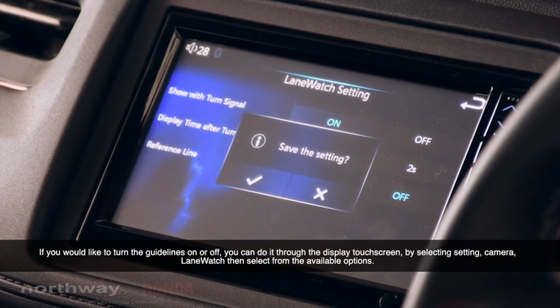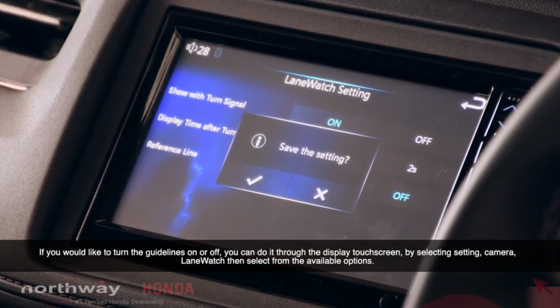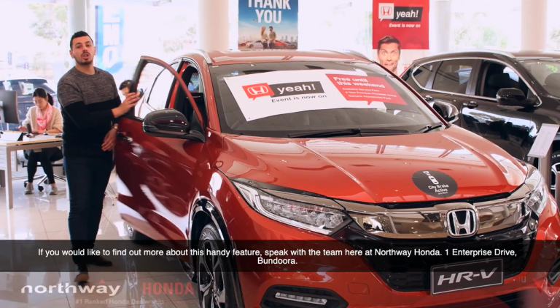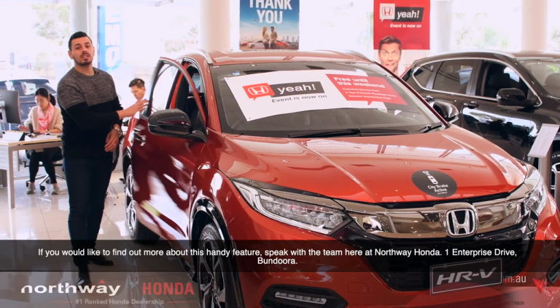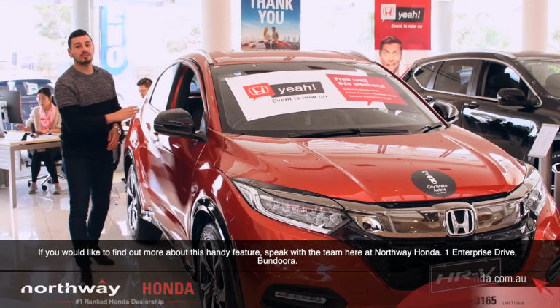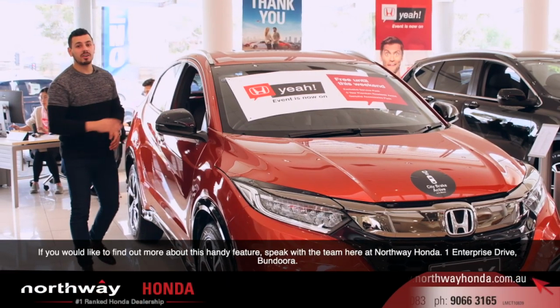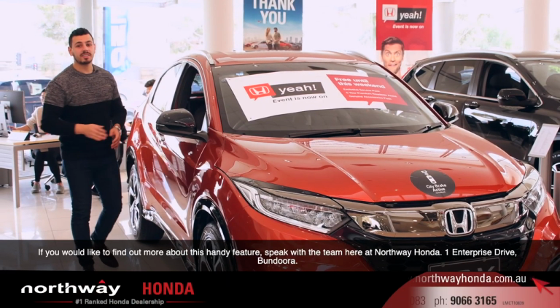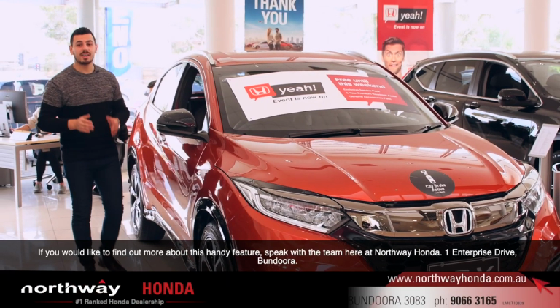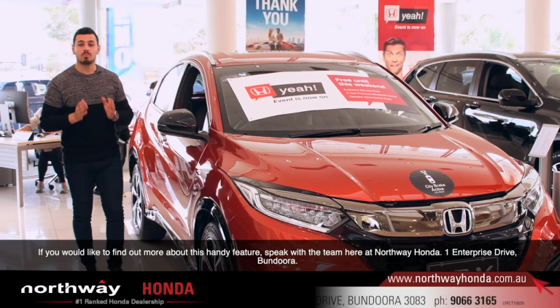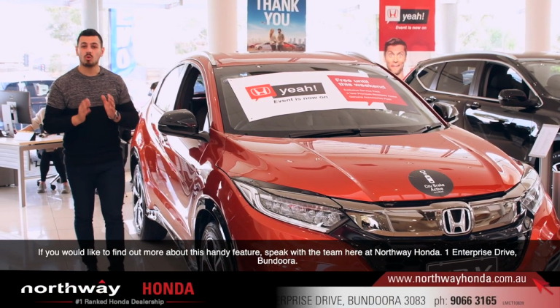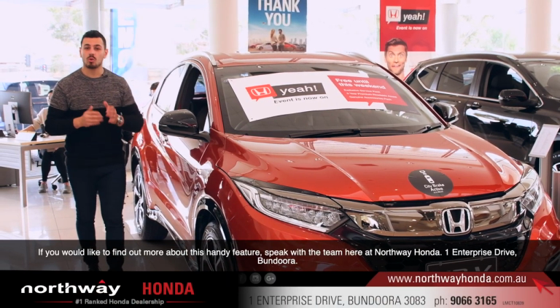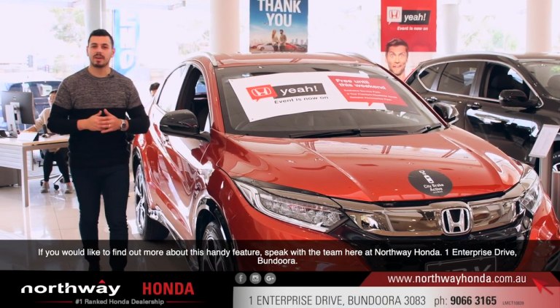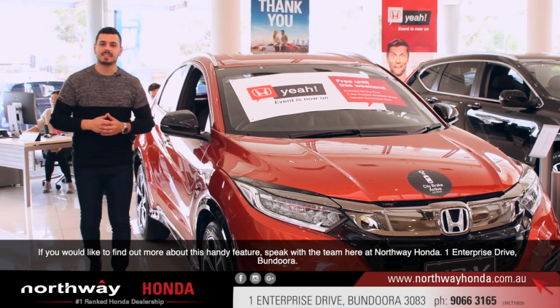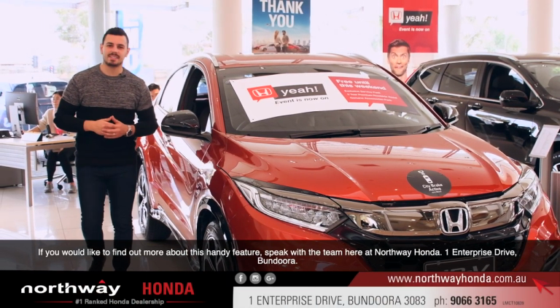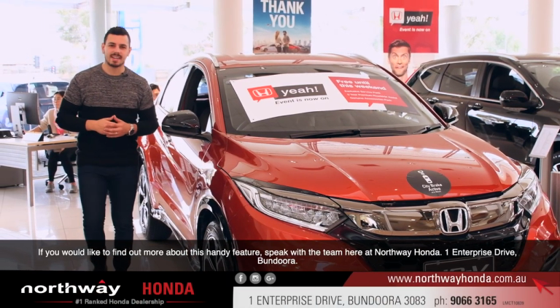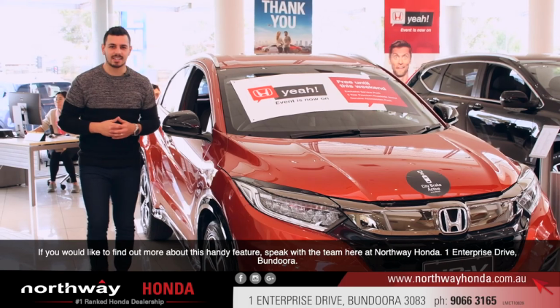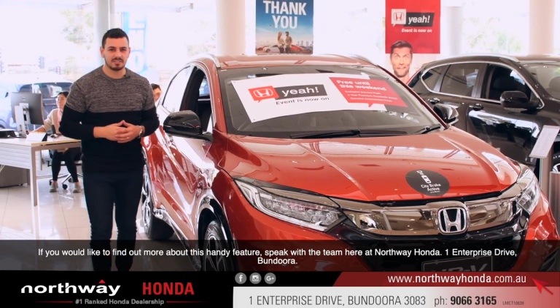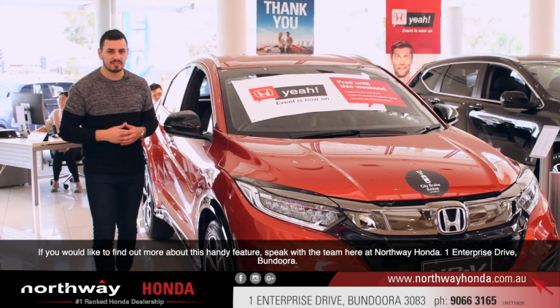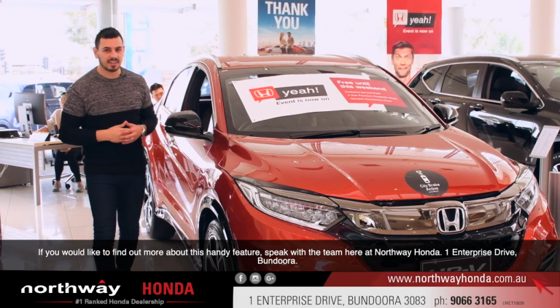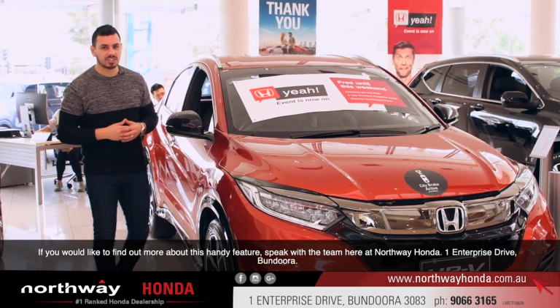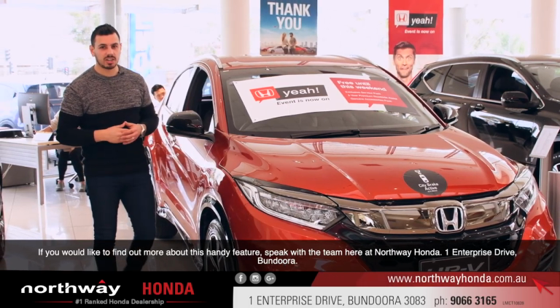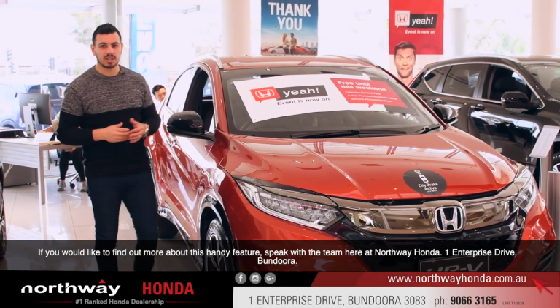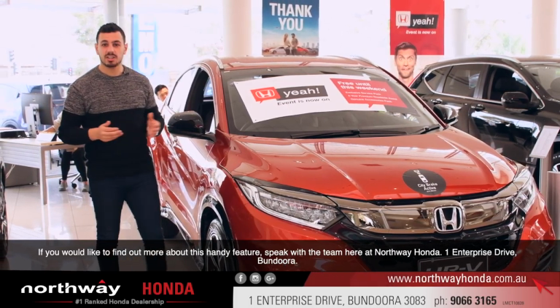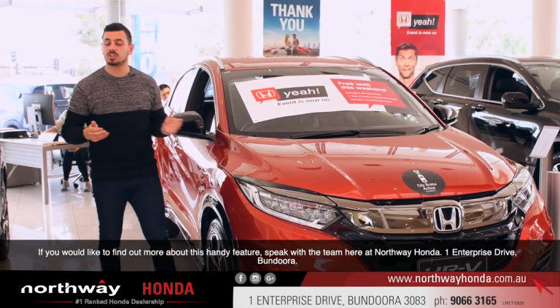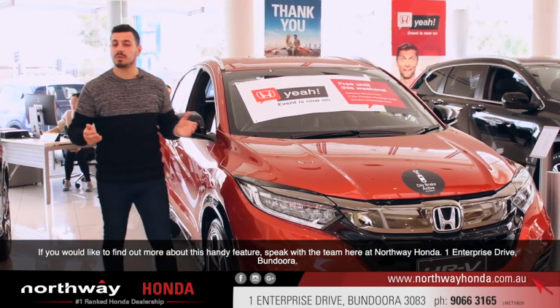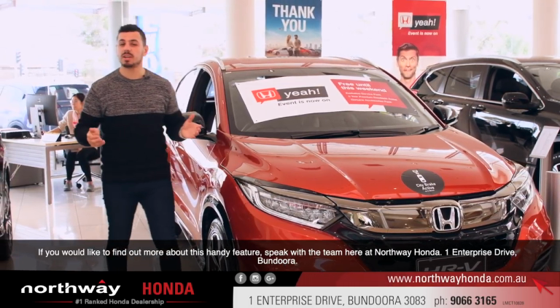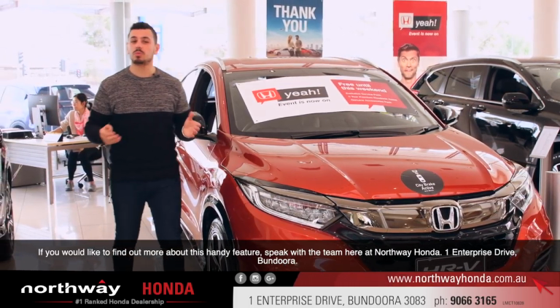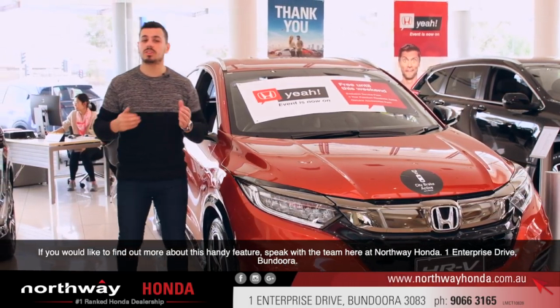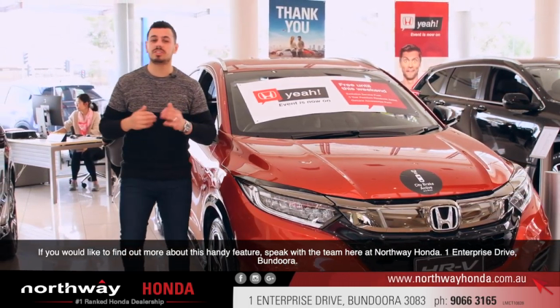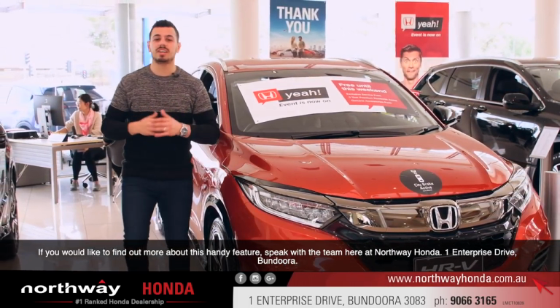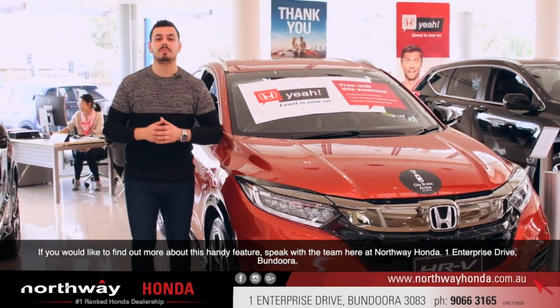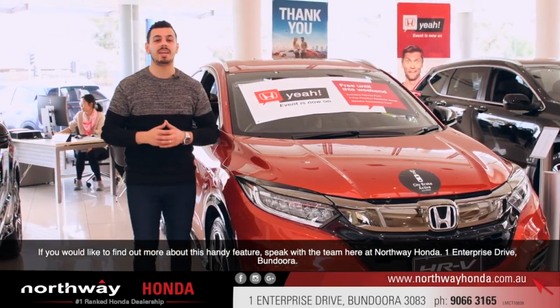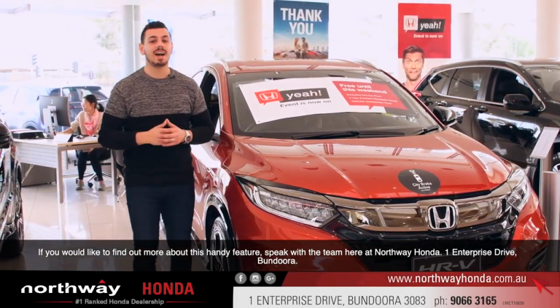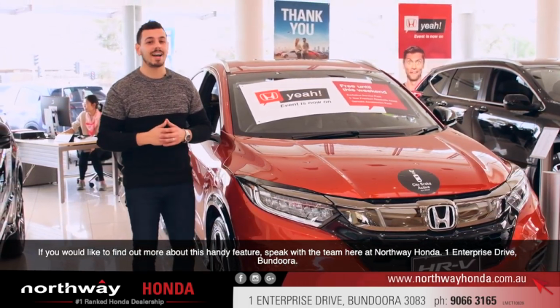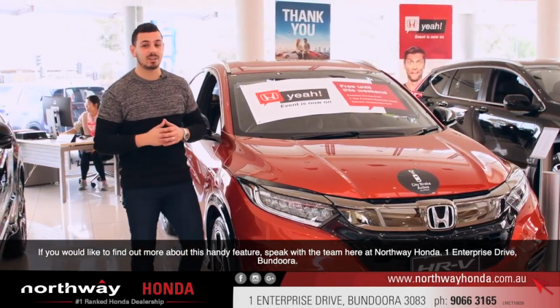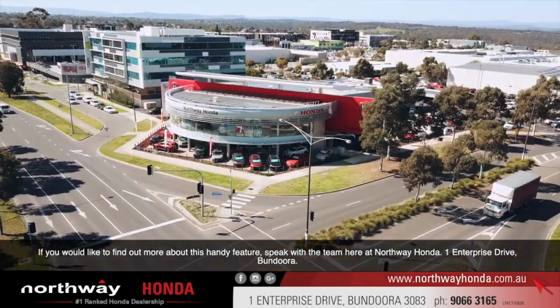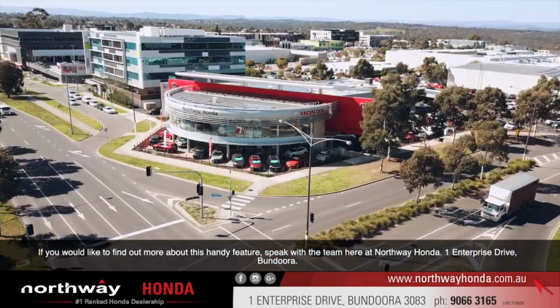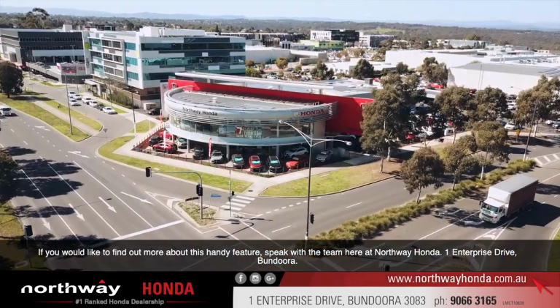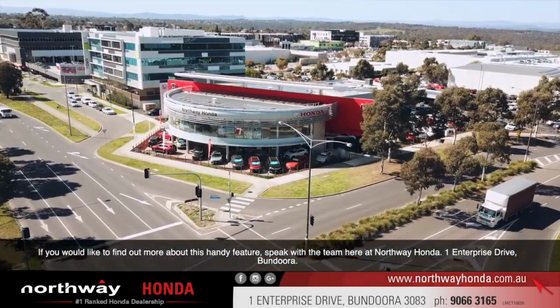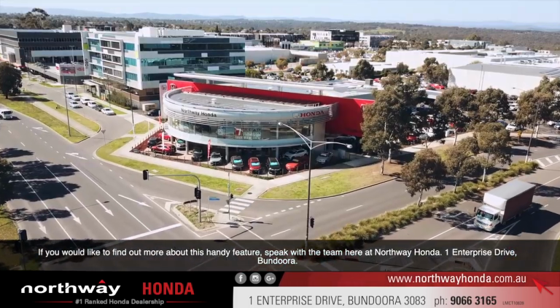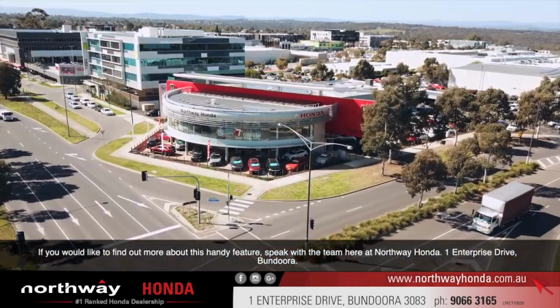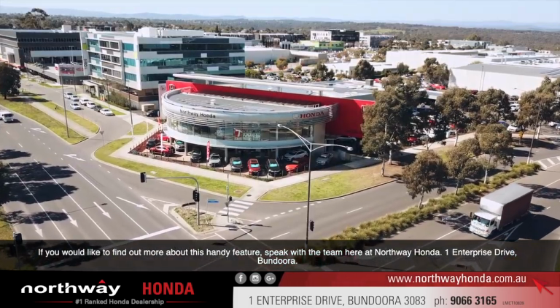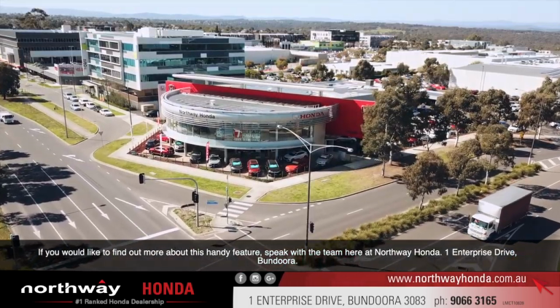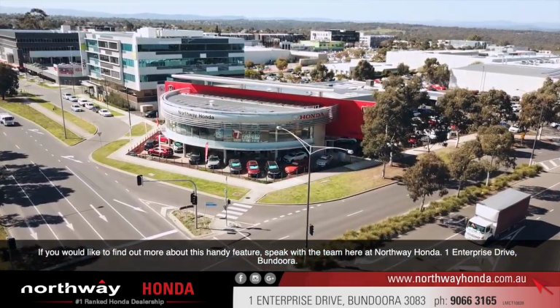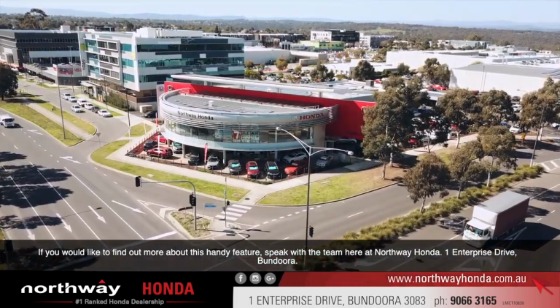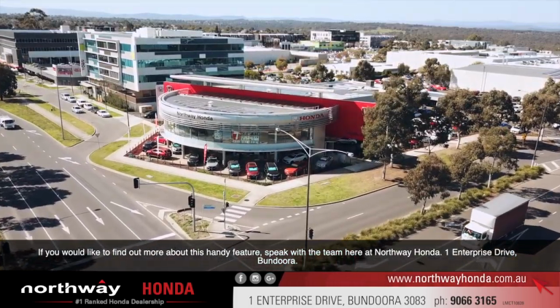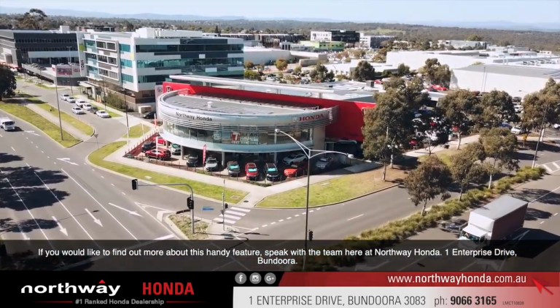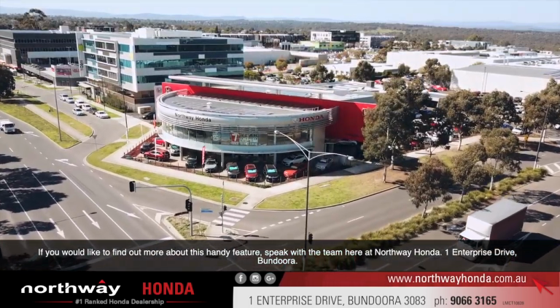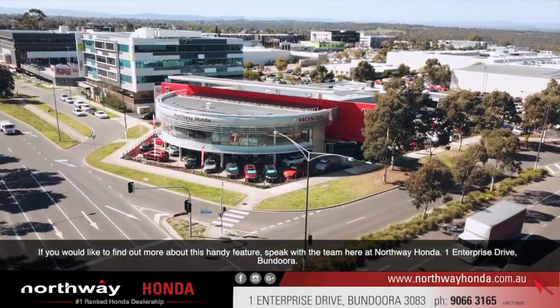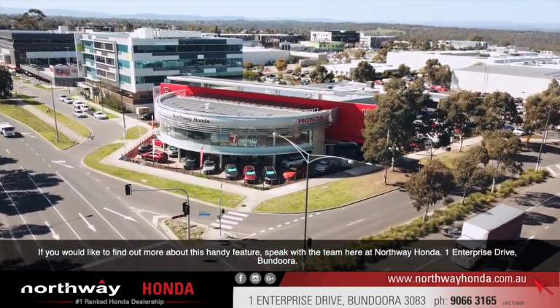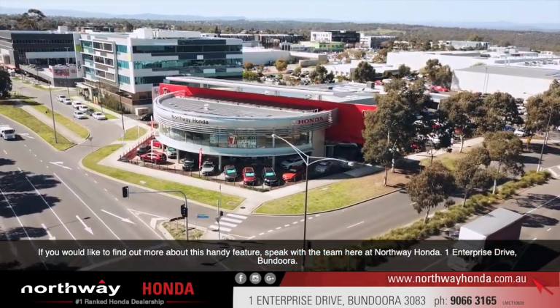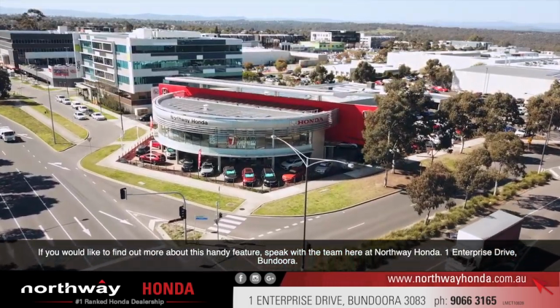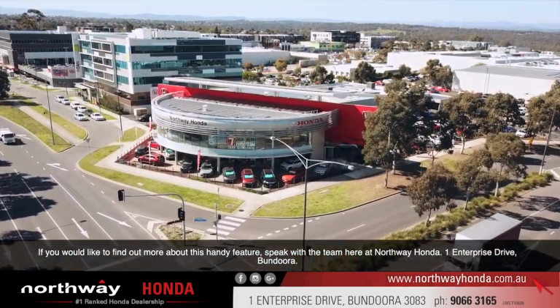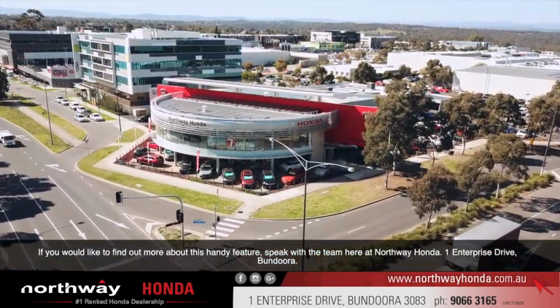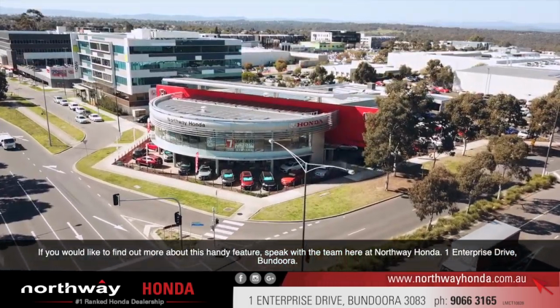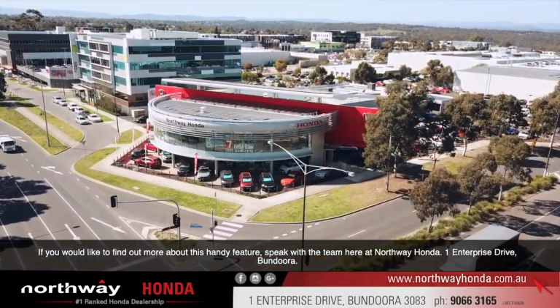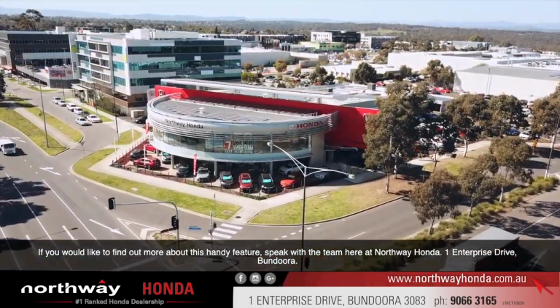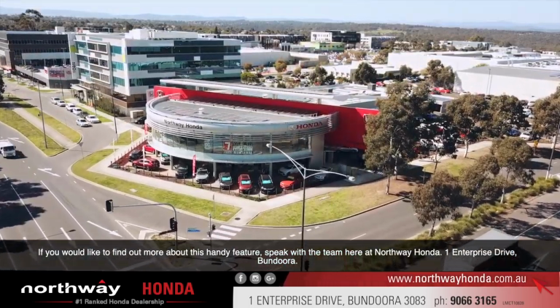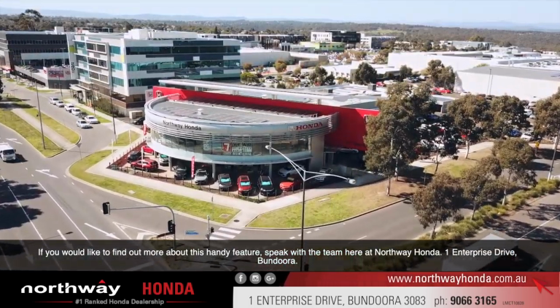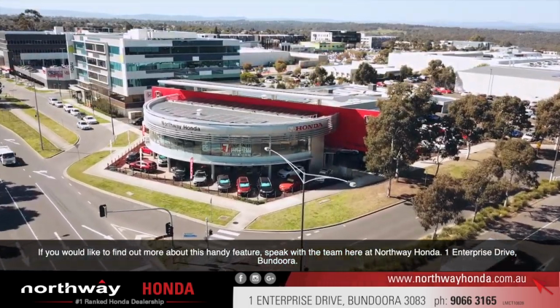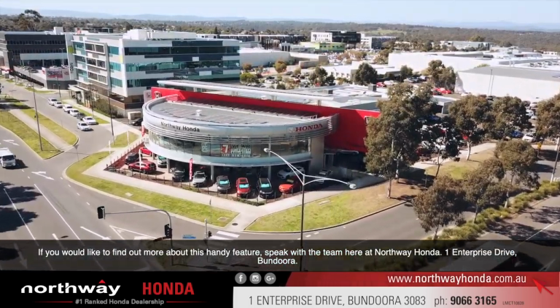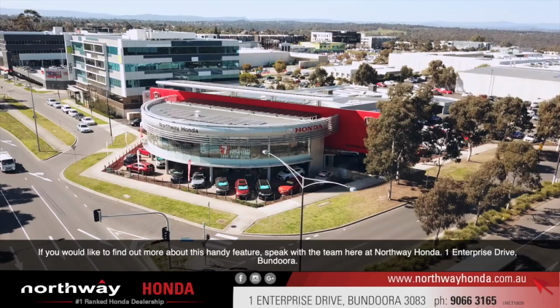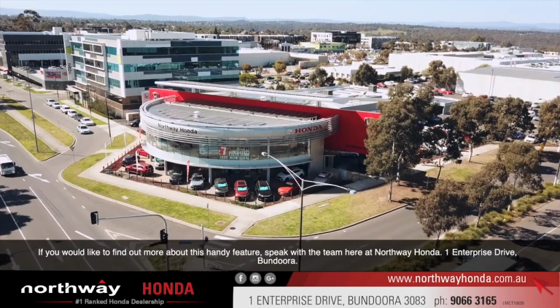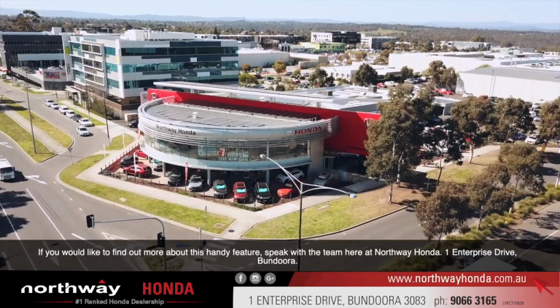If you'd like to find out more about this handy feature, speak with the team here at Northway Honda, One Enterprise Drive, Bandura.